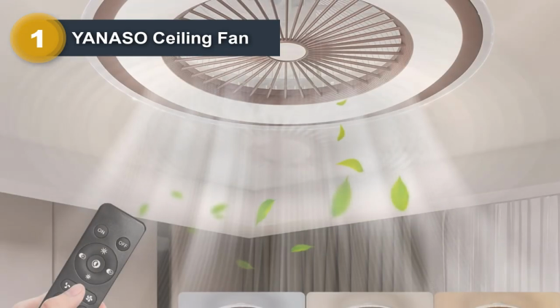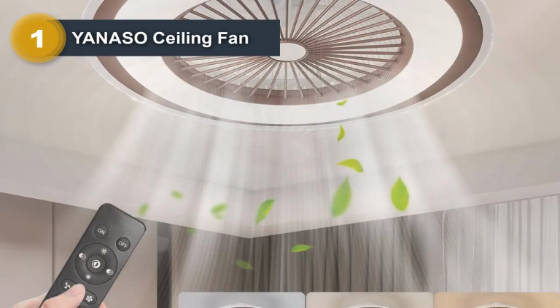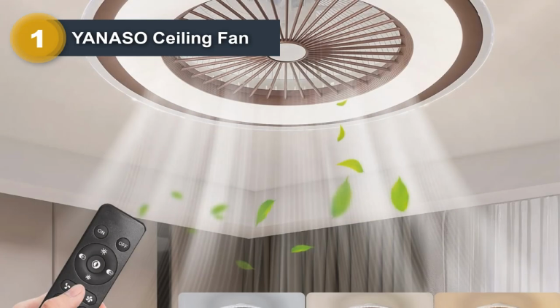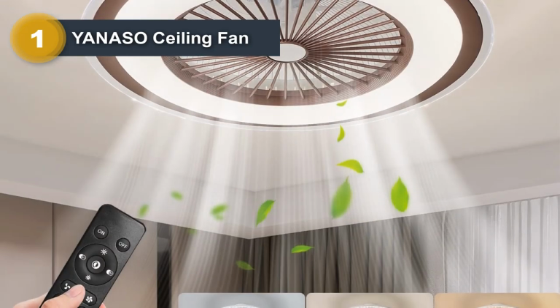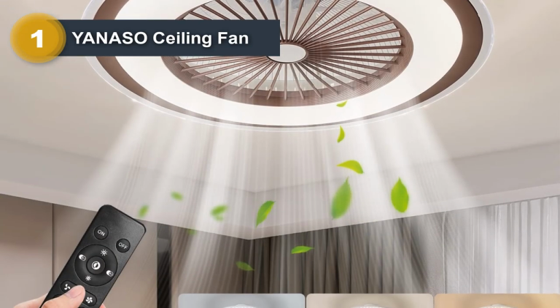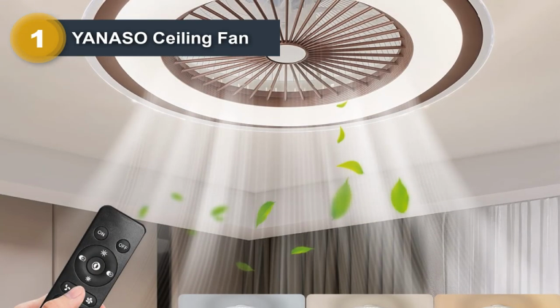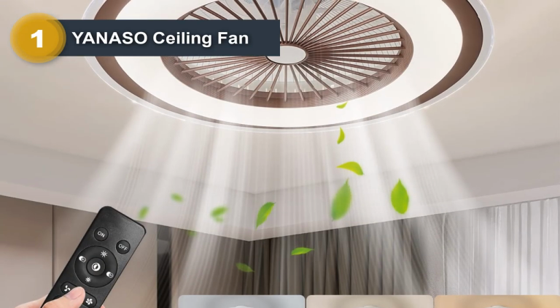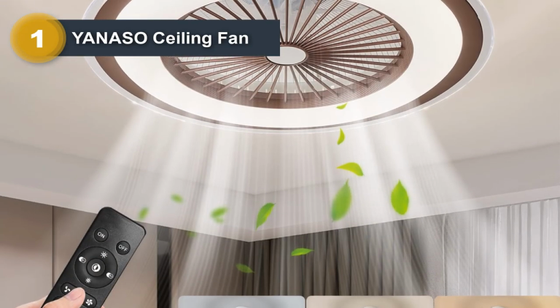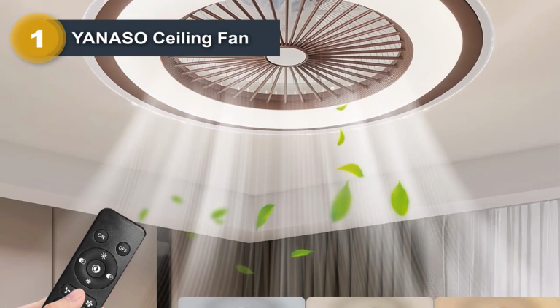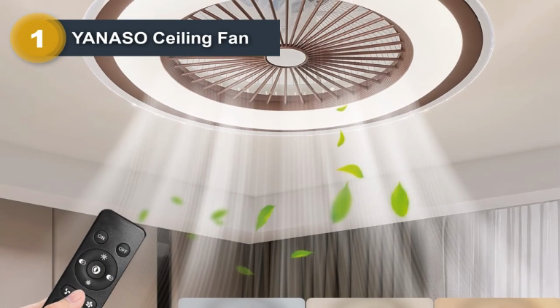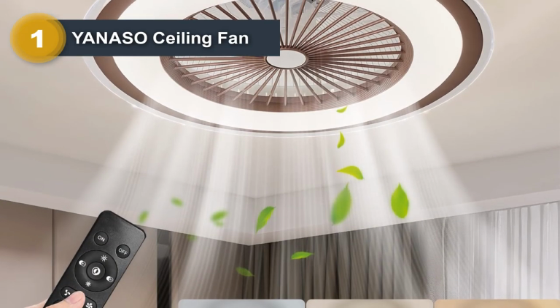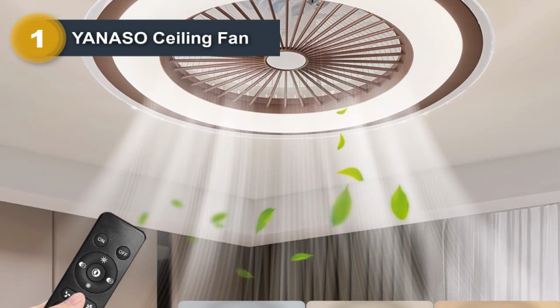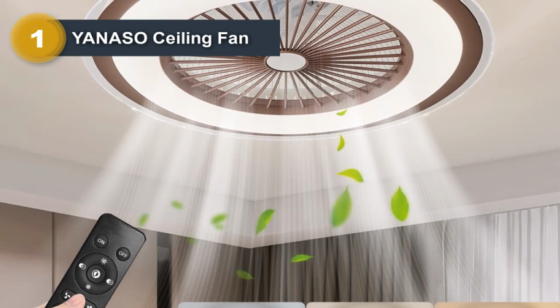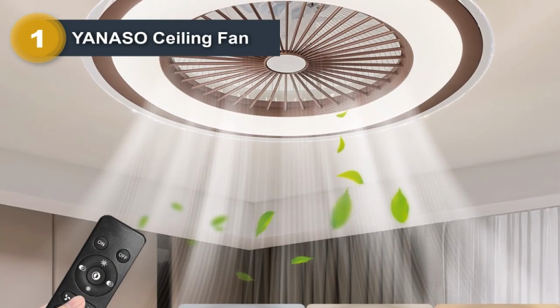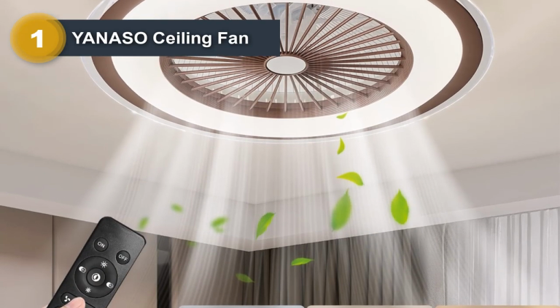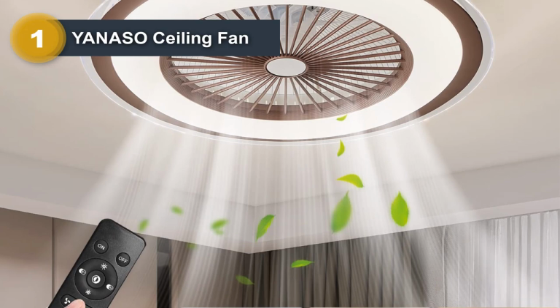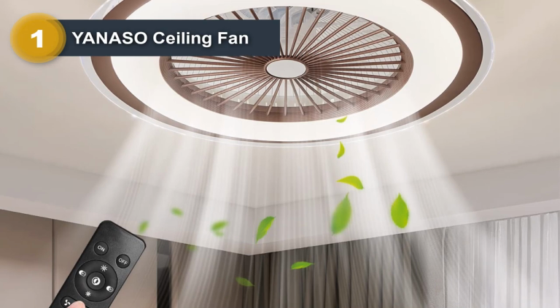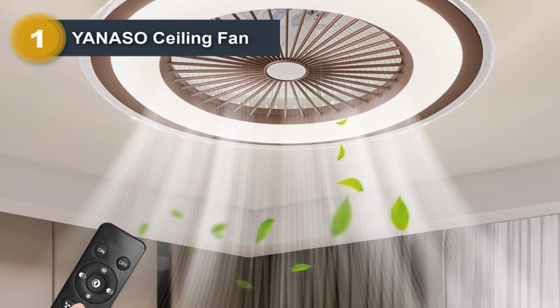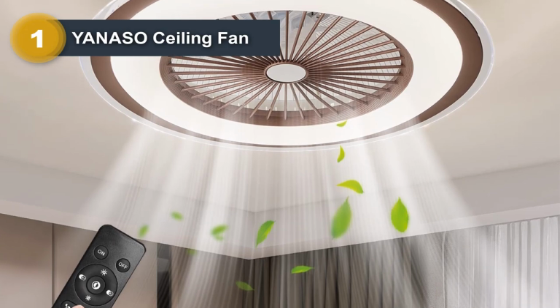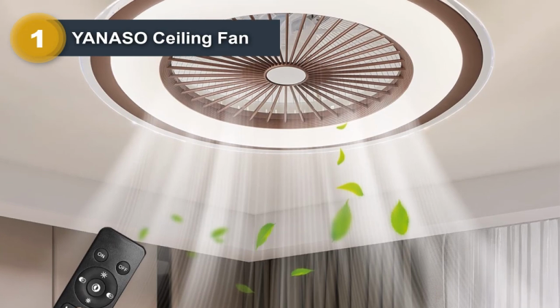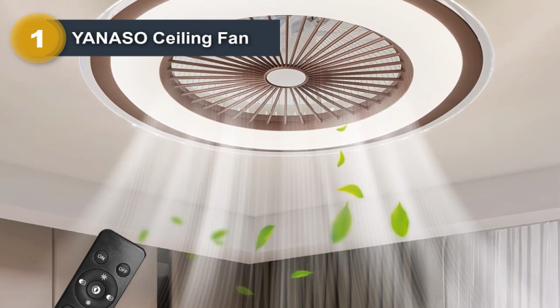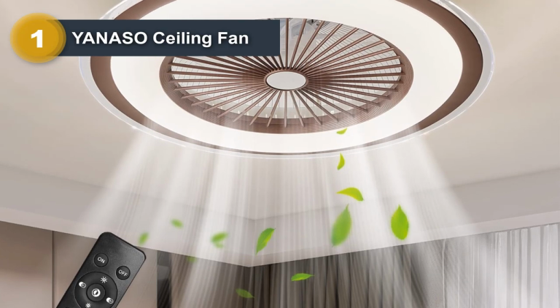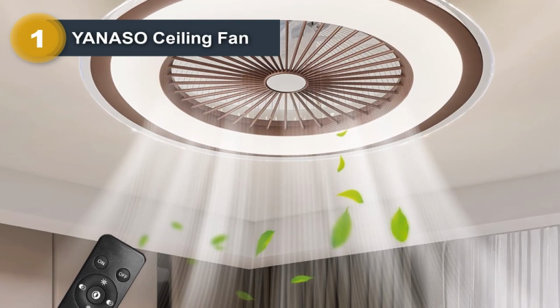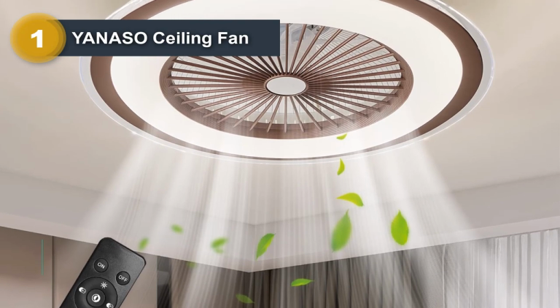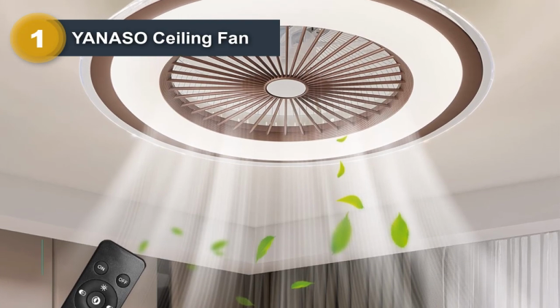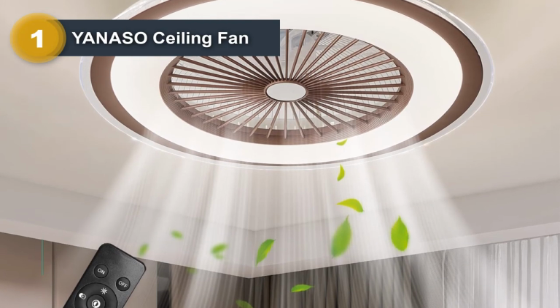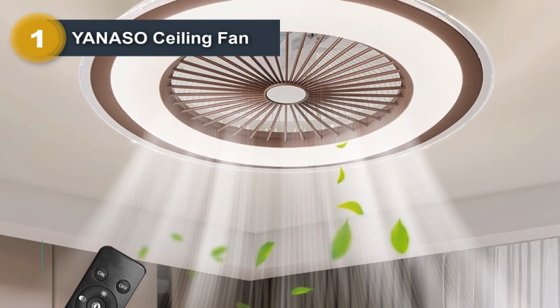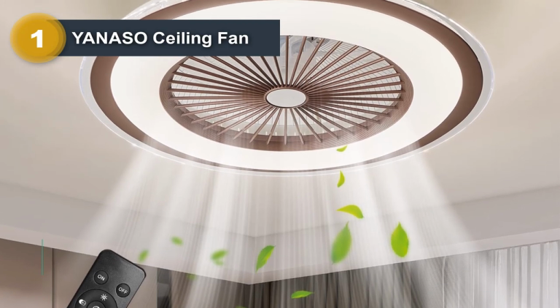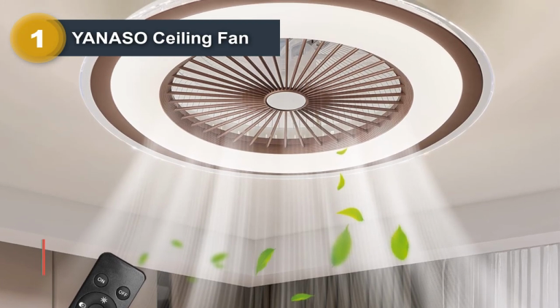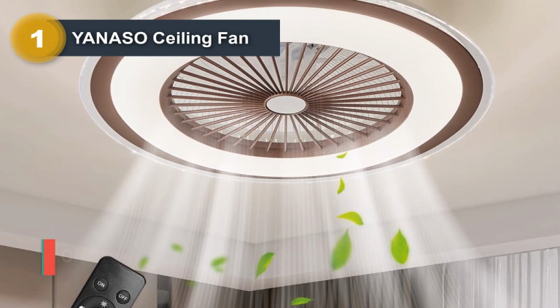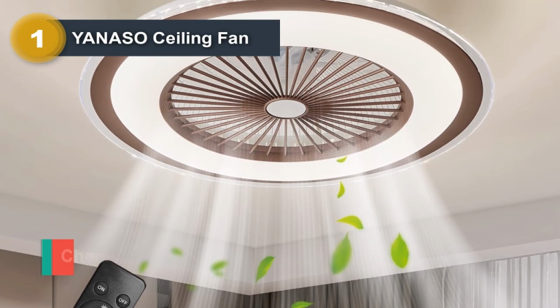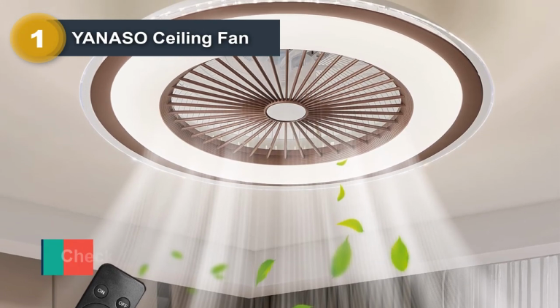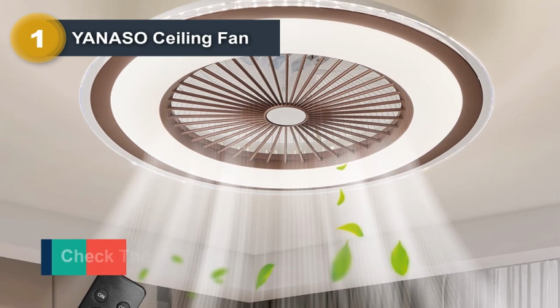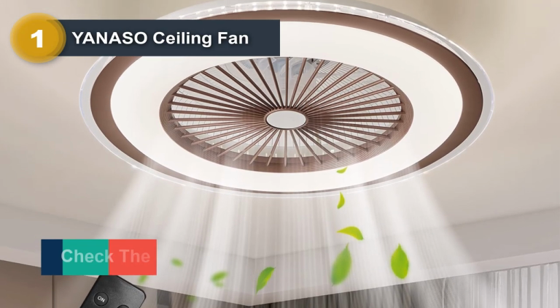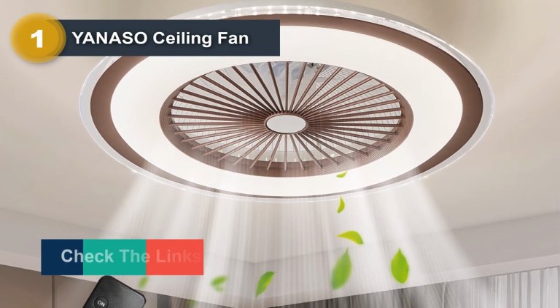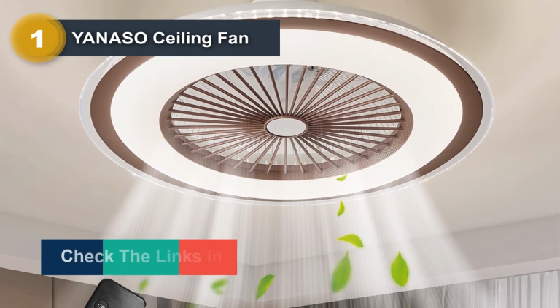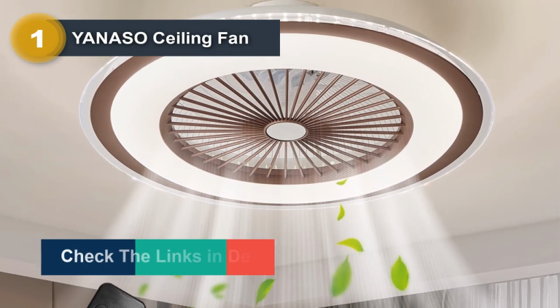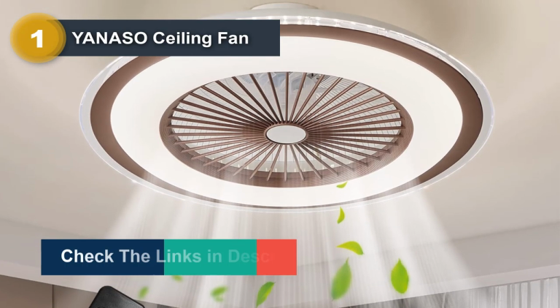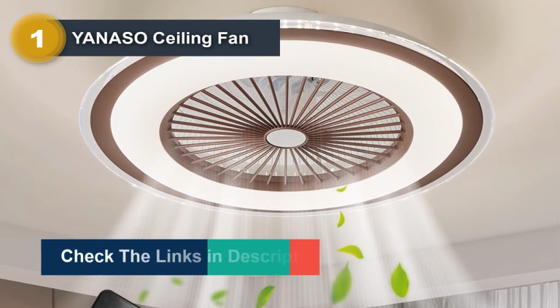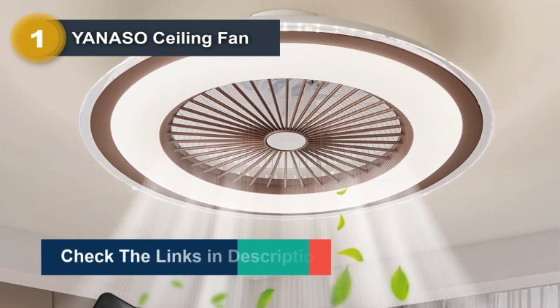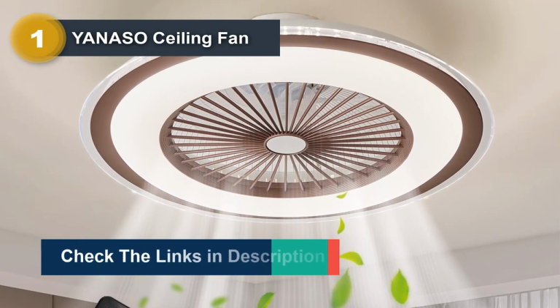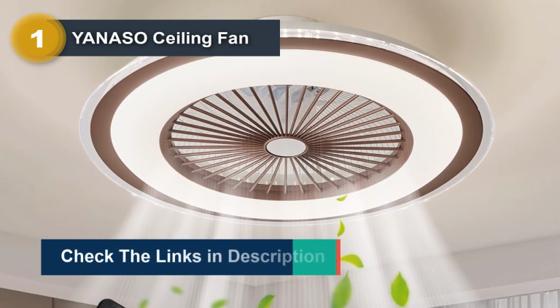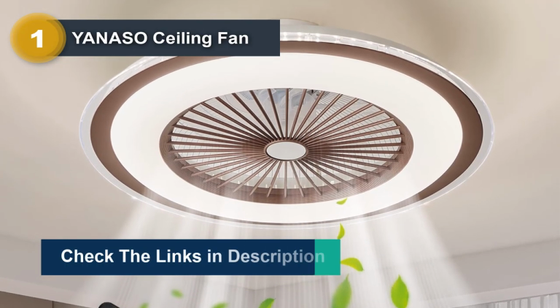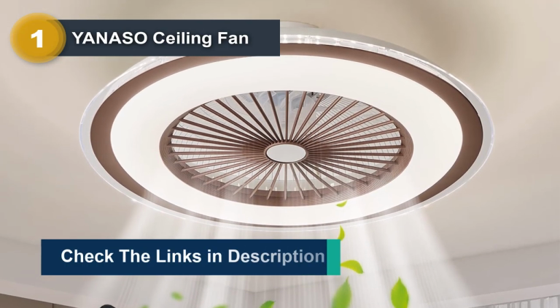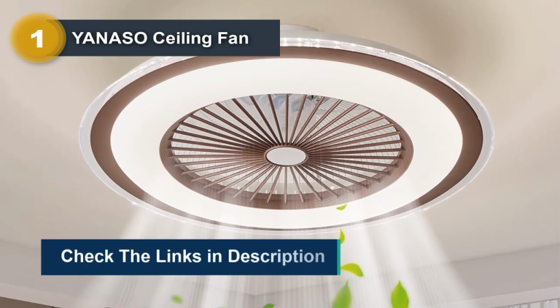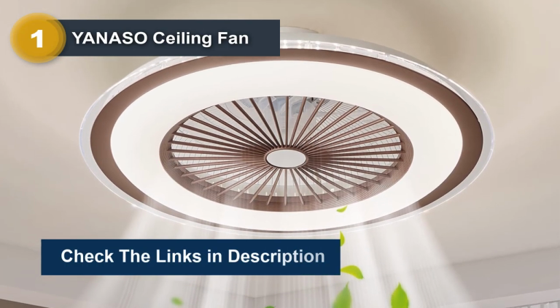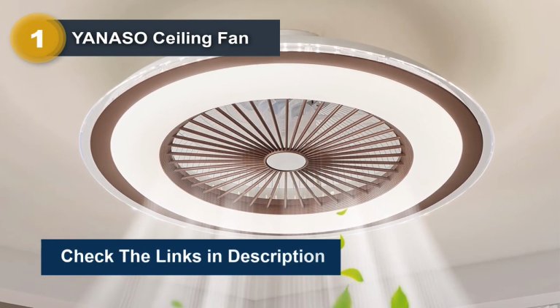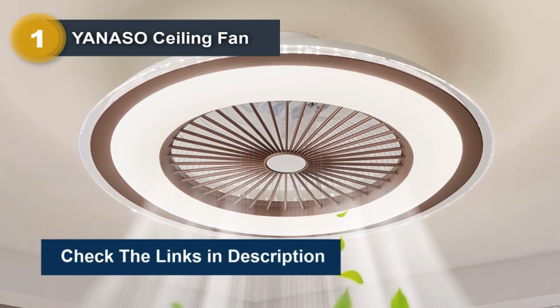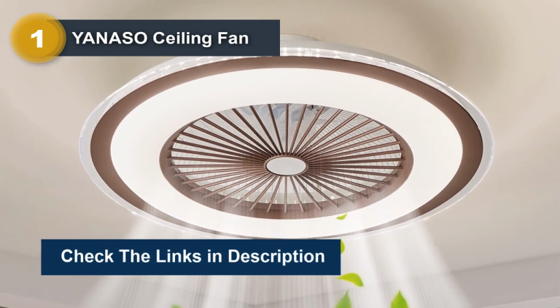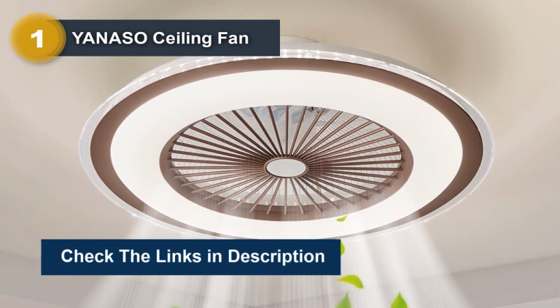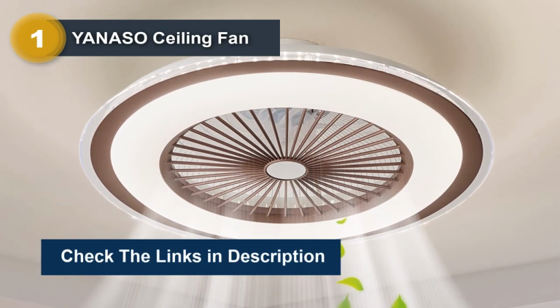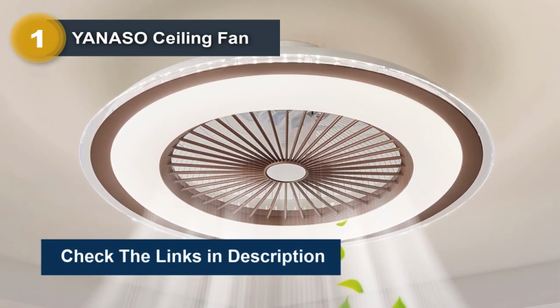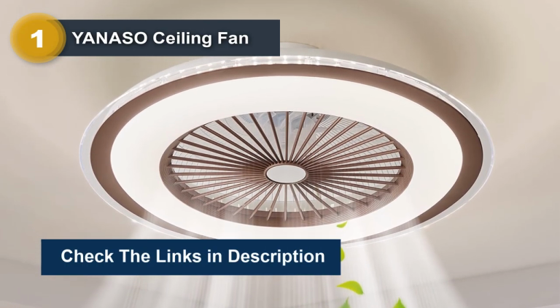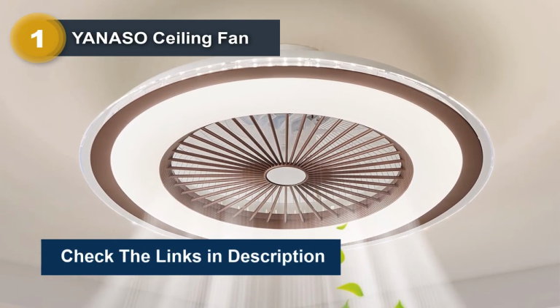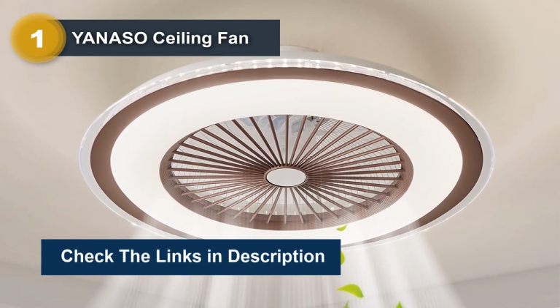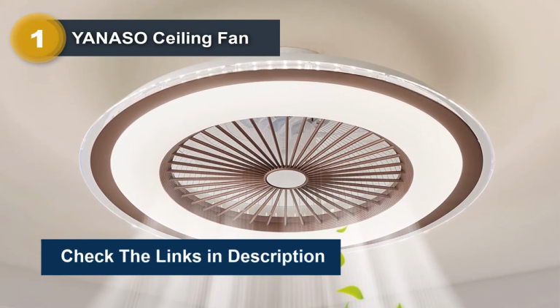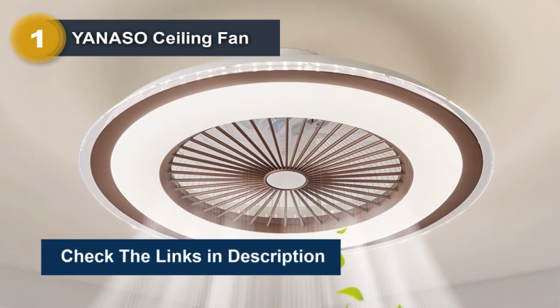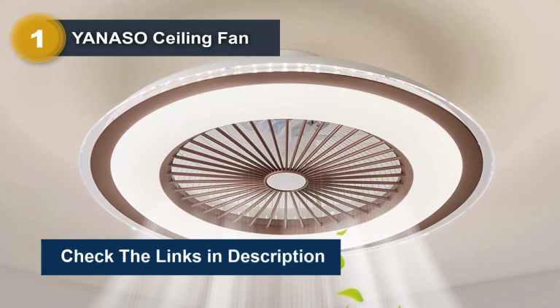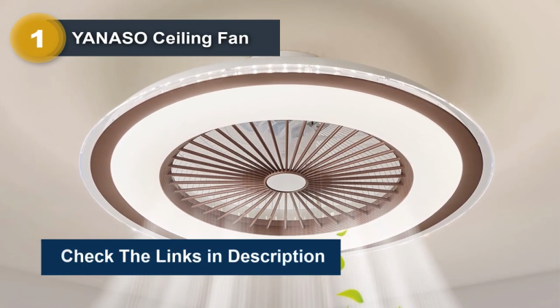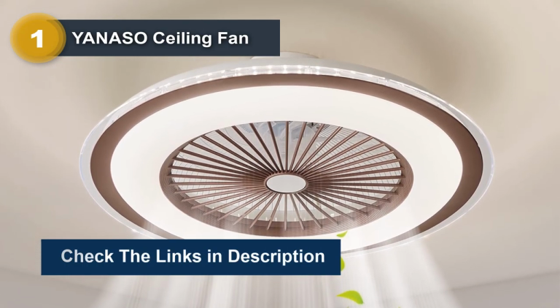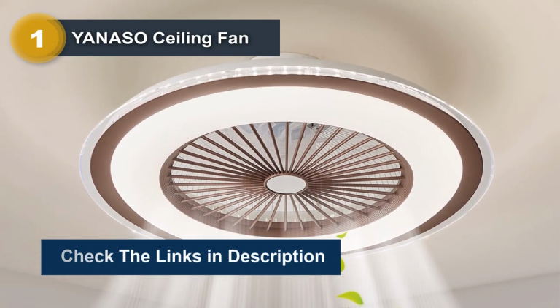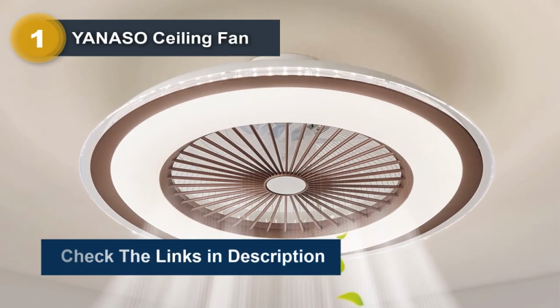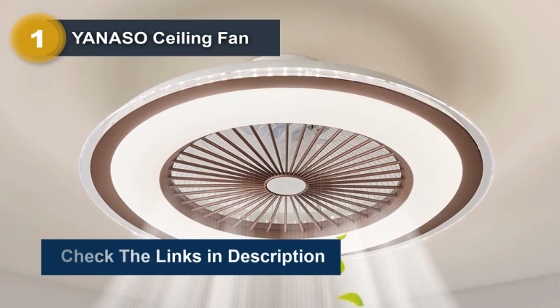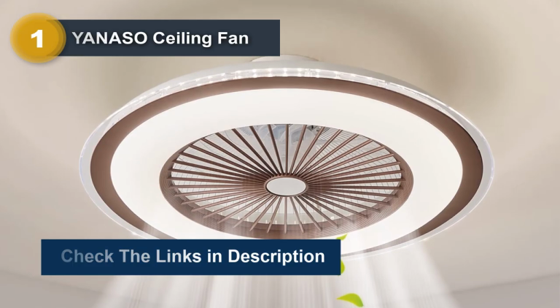The Yoneso Ceiling Fan also features an integrated LED light, which provides a warm and welcoming ambience while conserving energy.